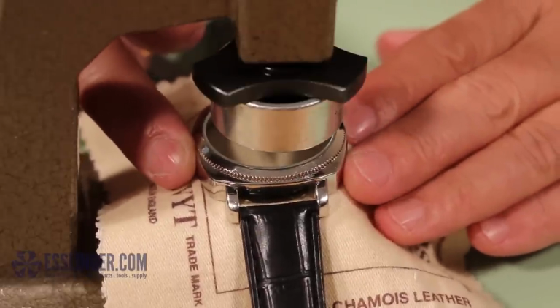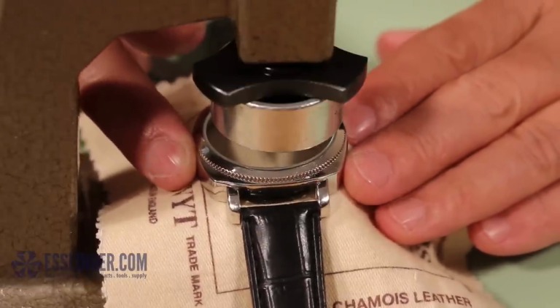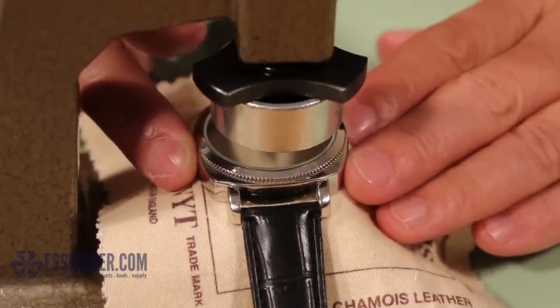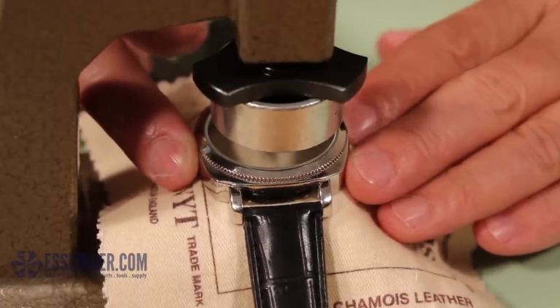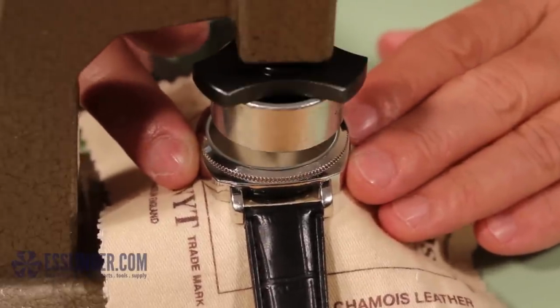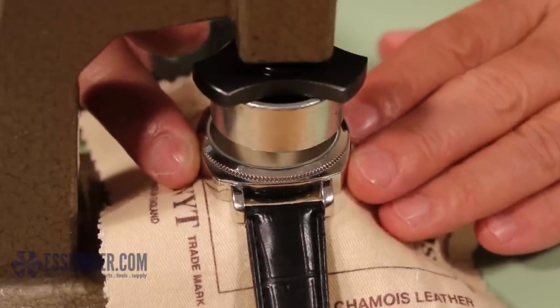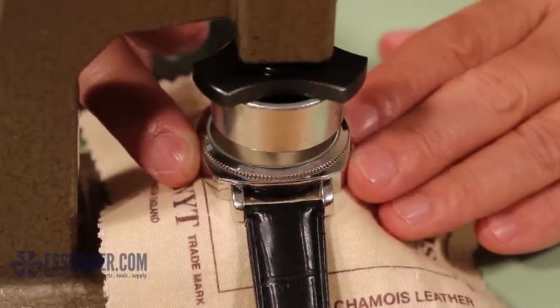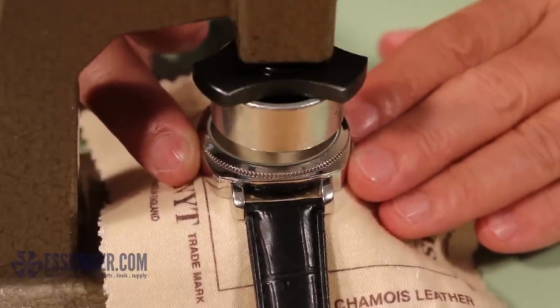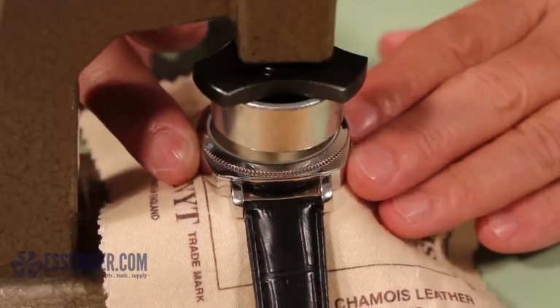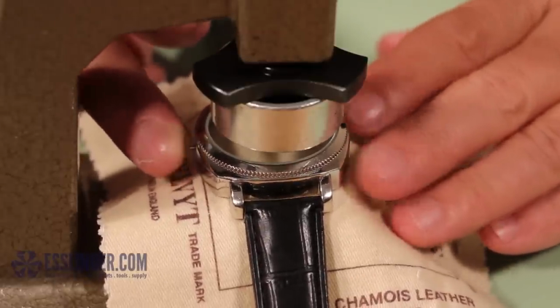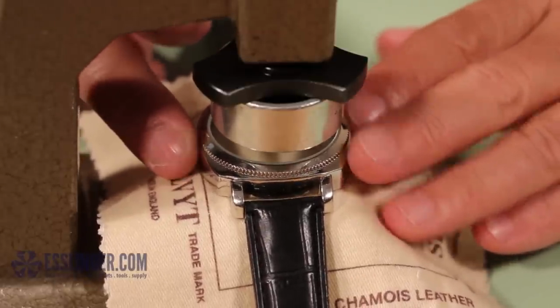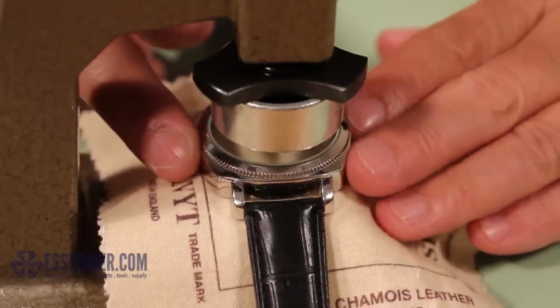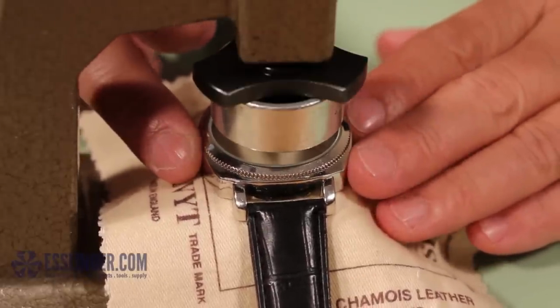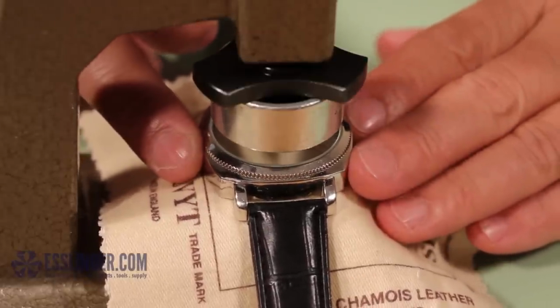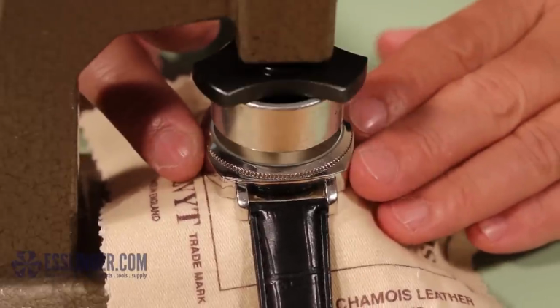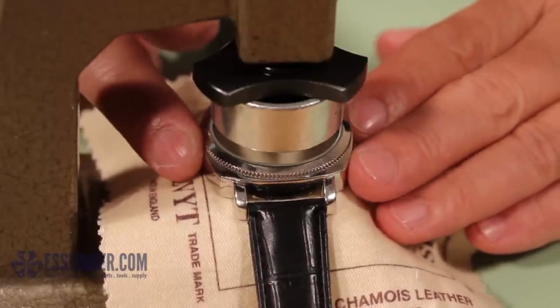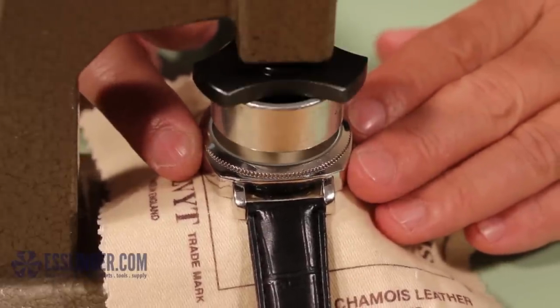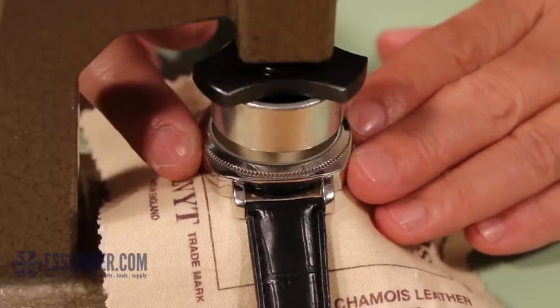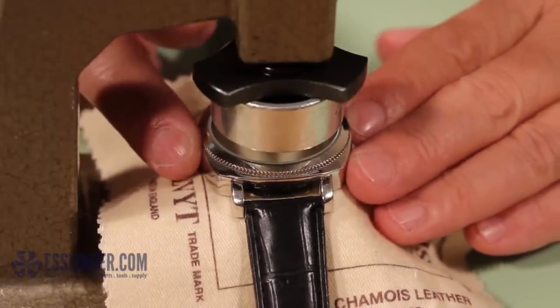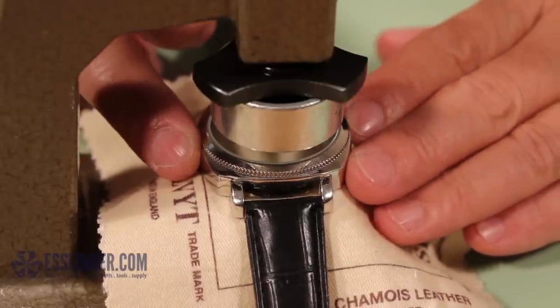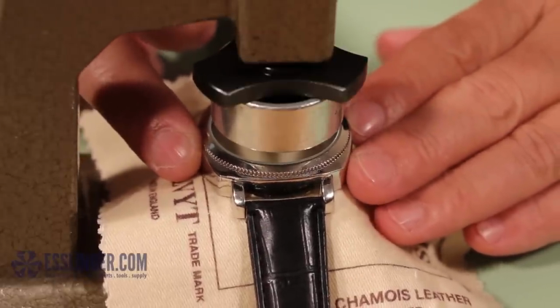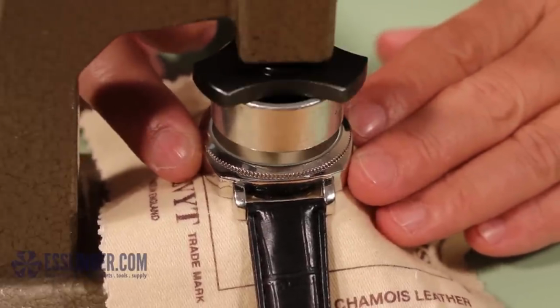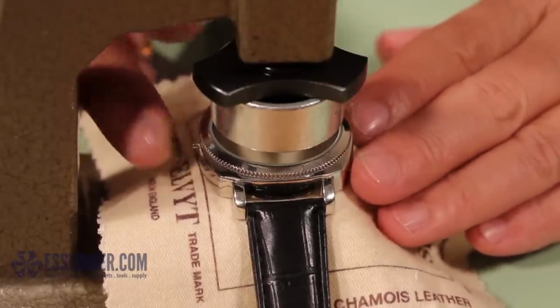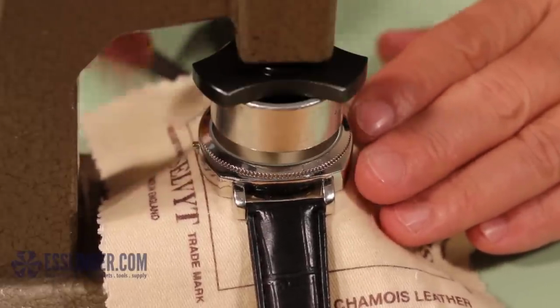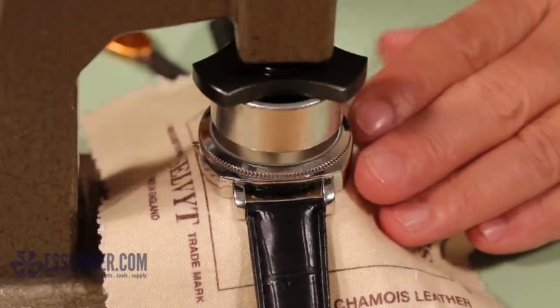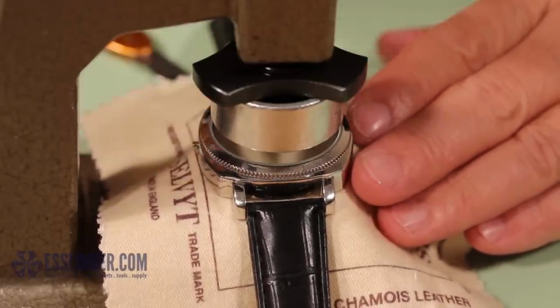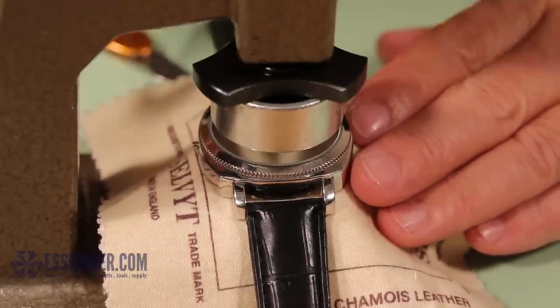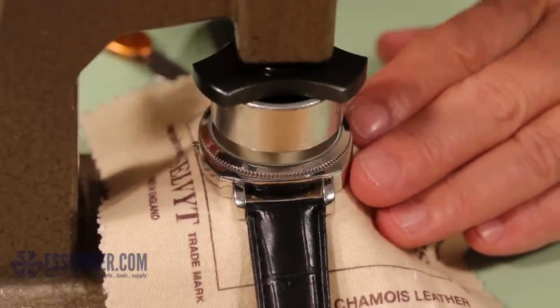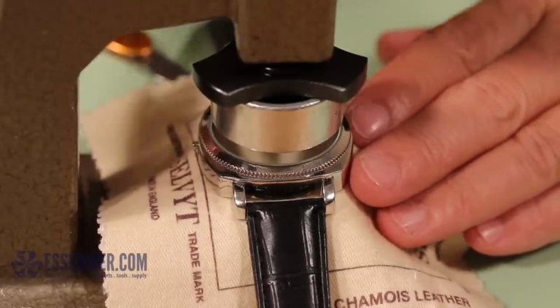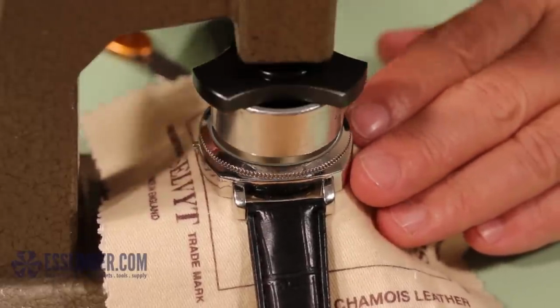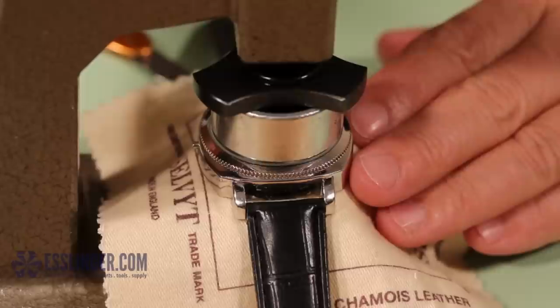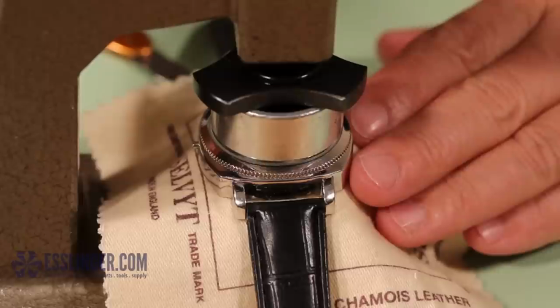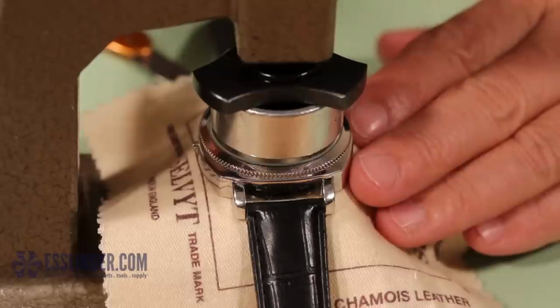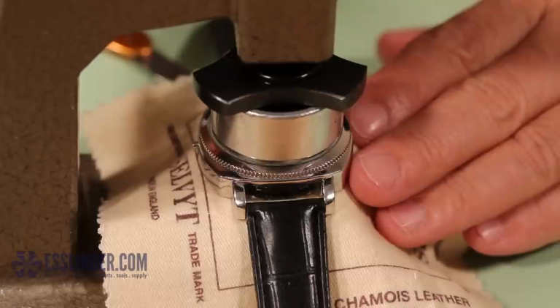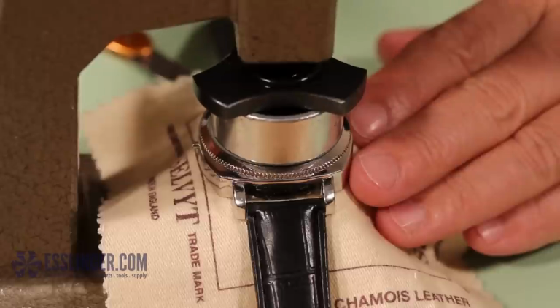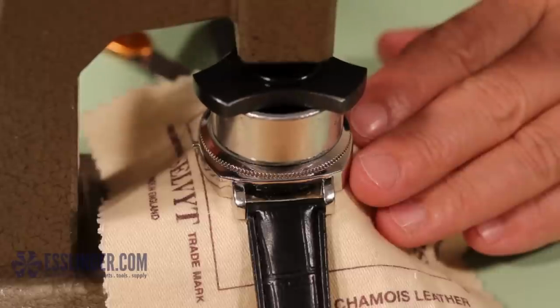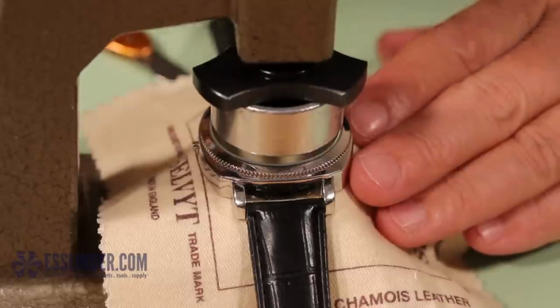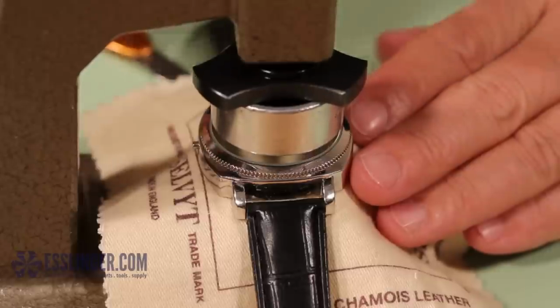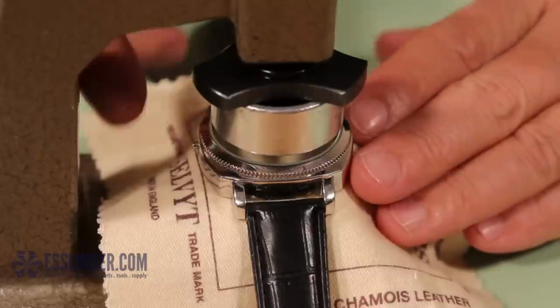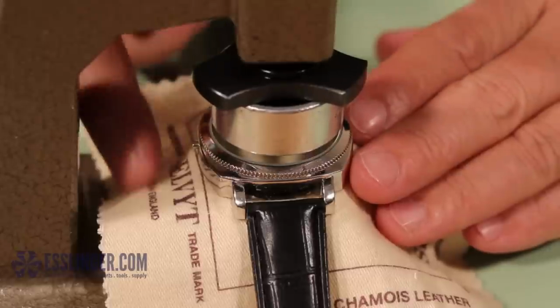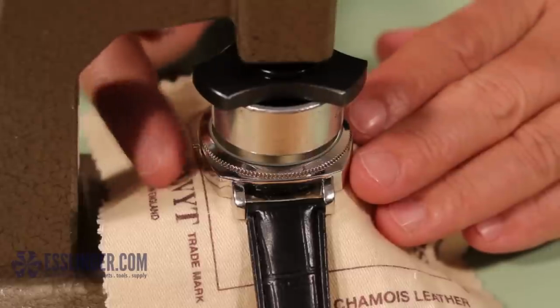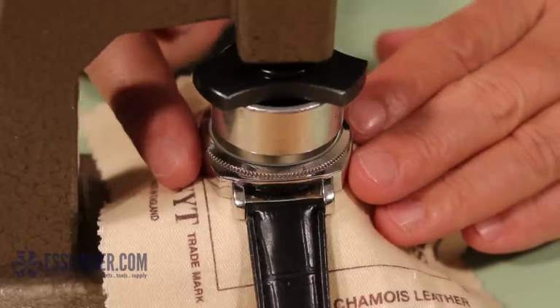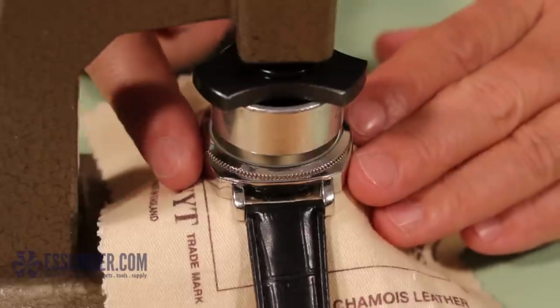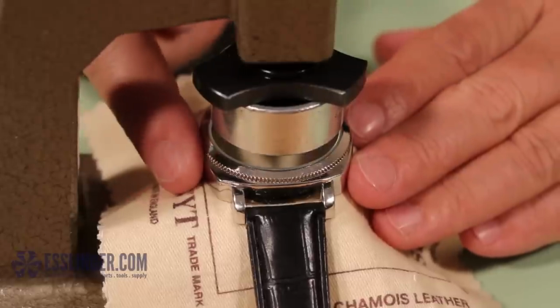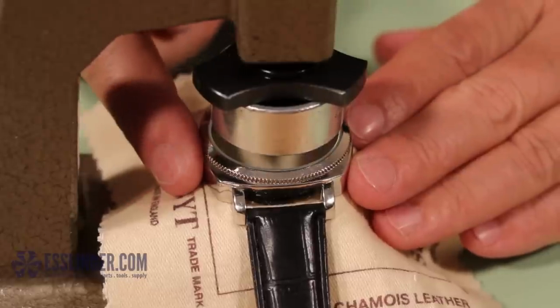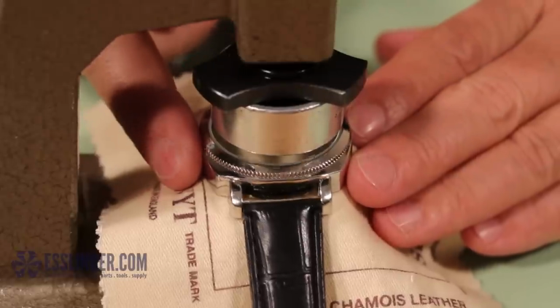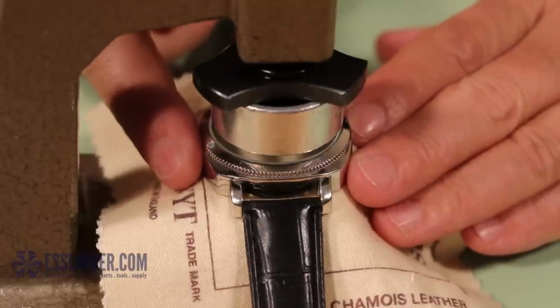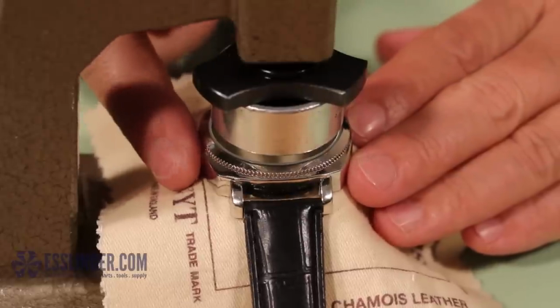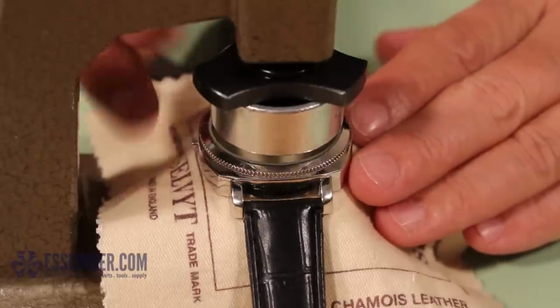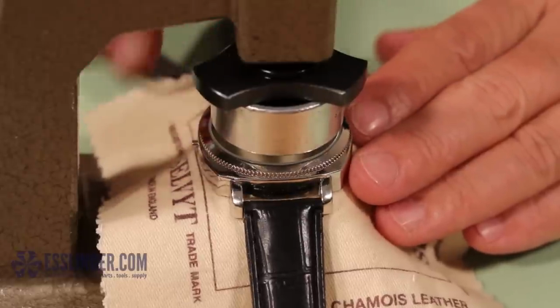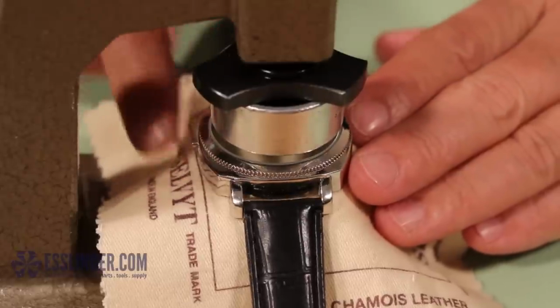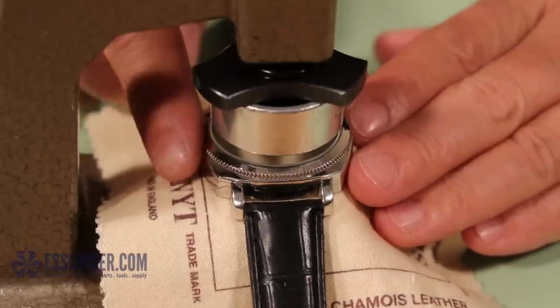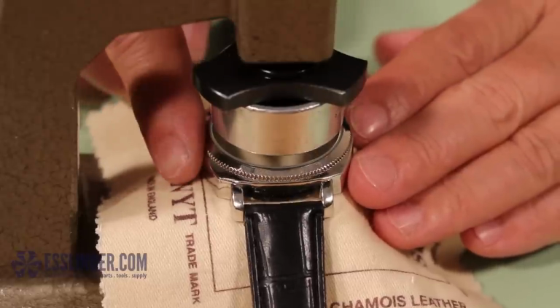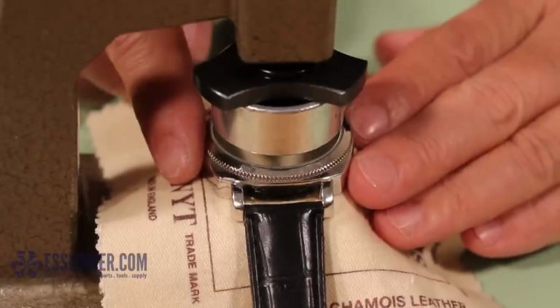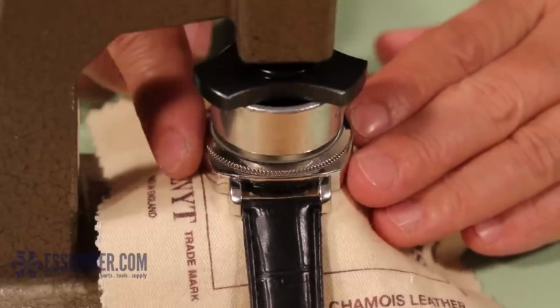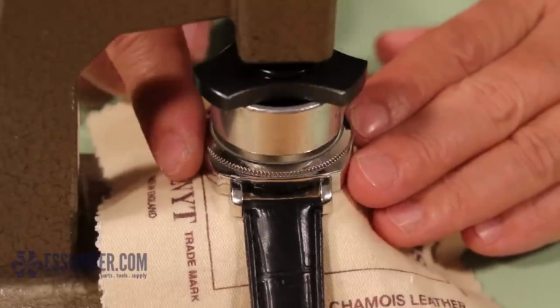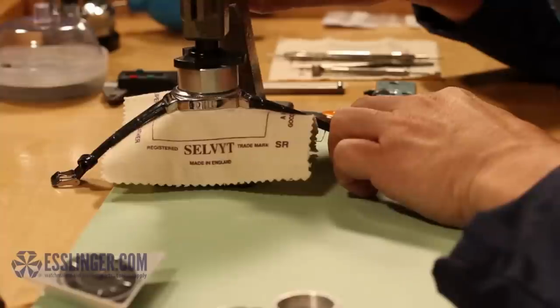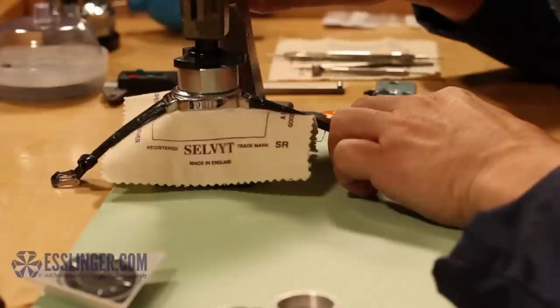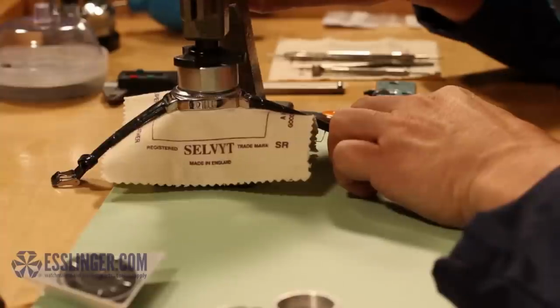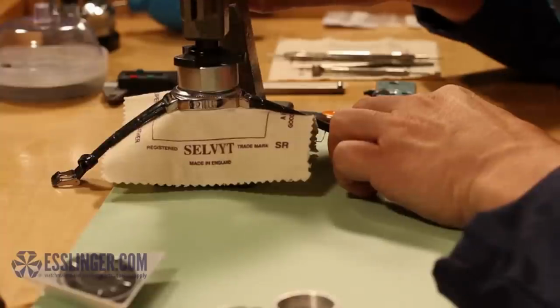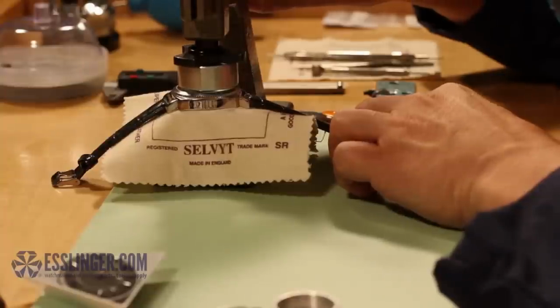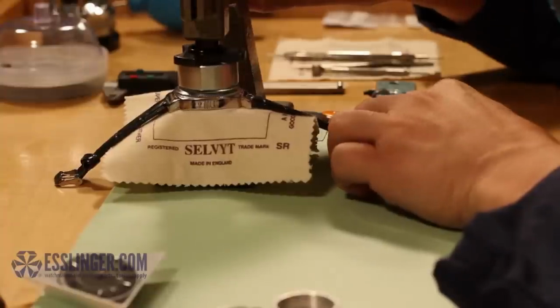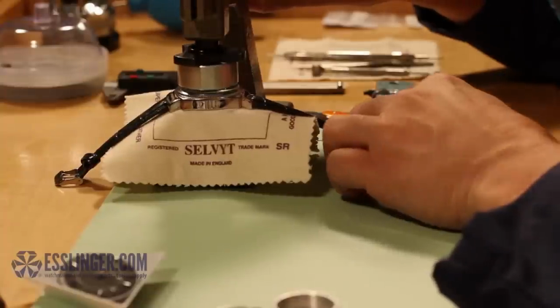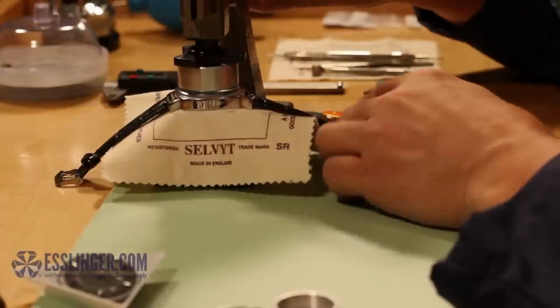Double check that the watch is positioned perfectly under the dies. Loosely close the jaws of the press to ensure the correct positioning.